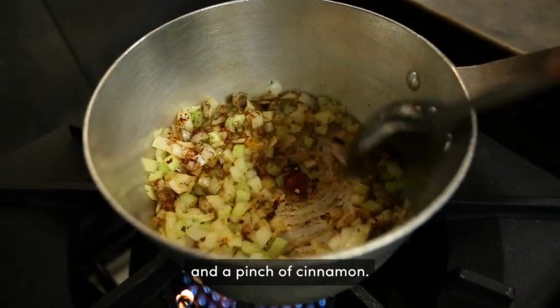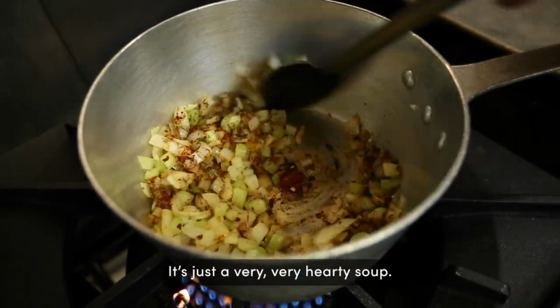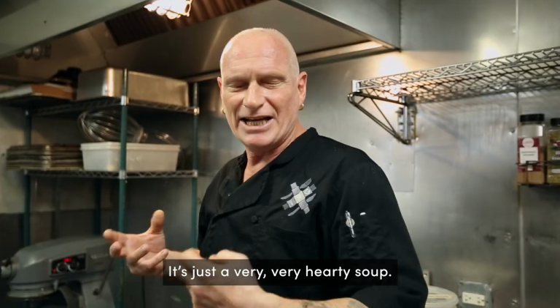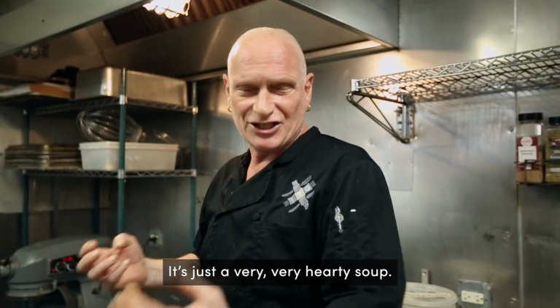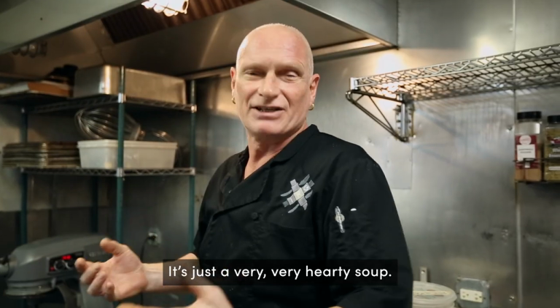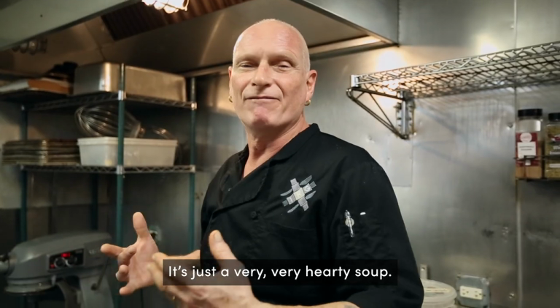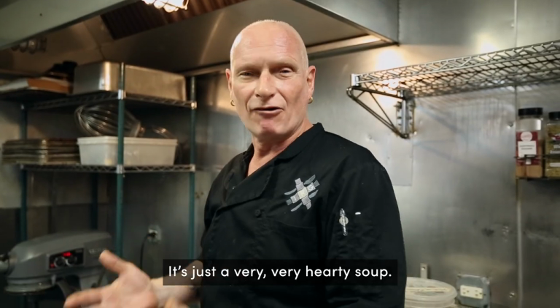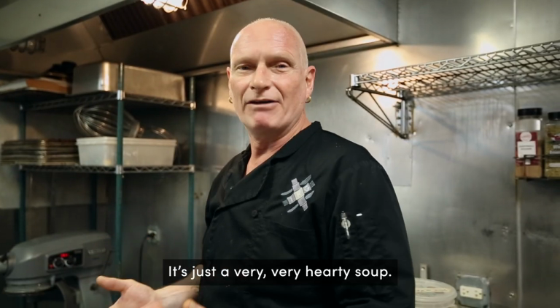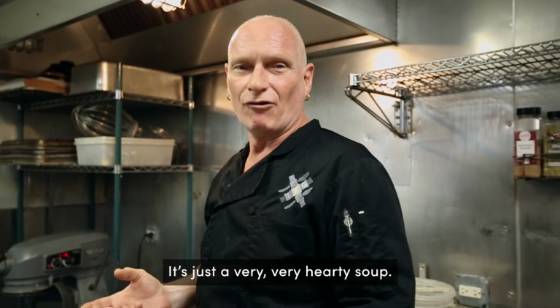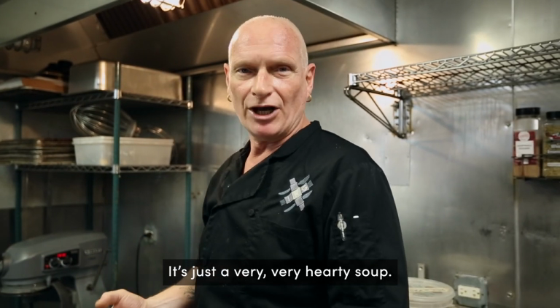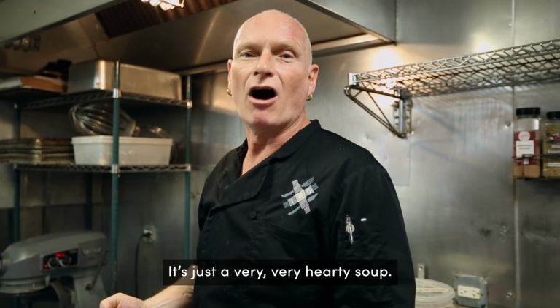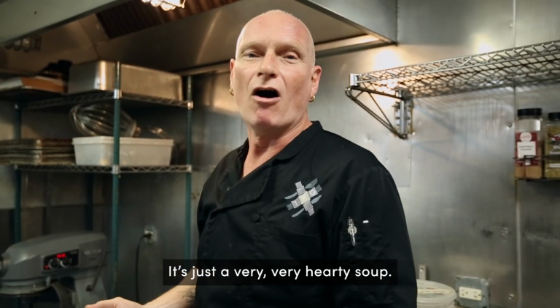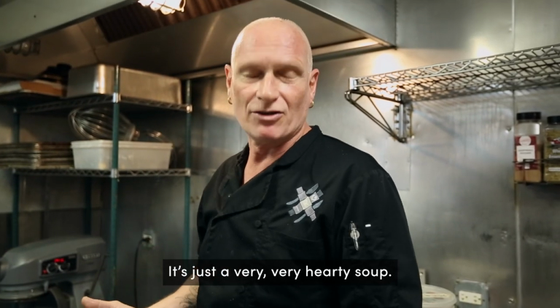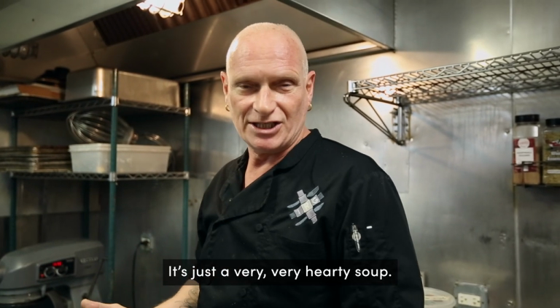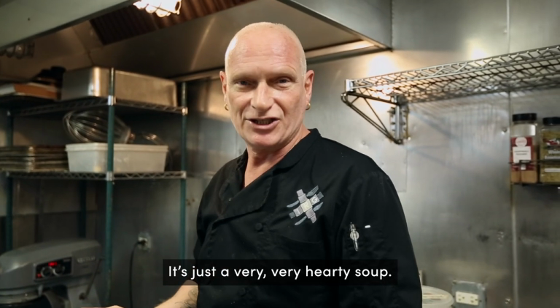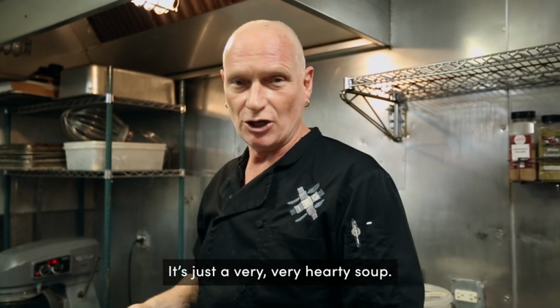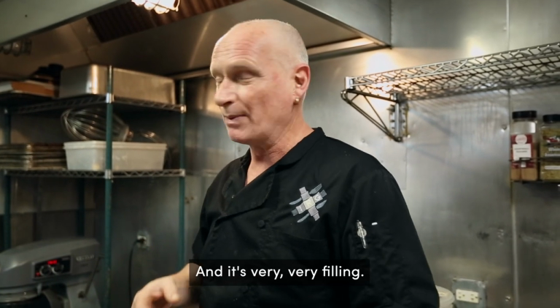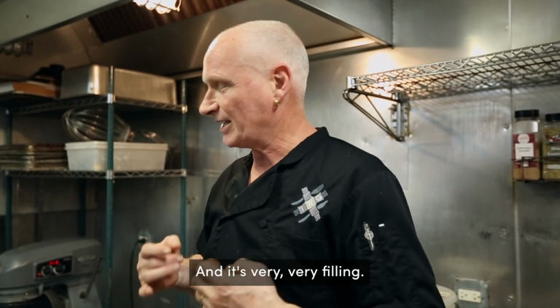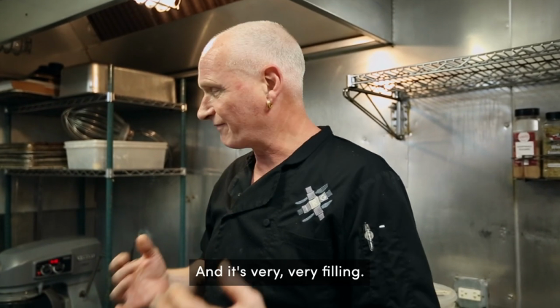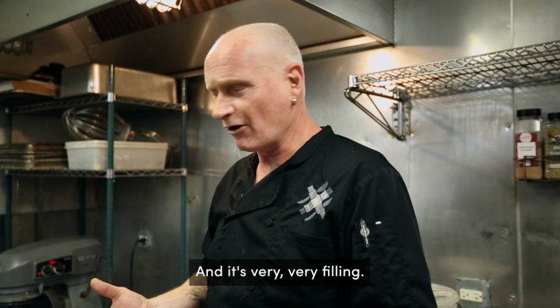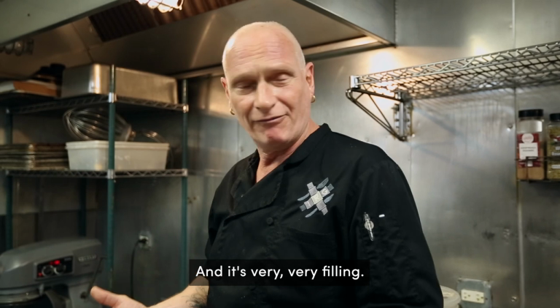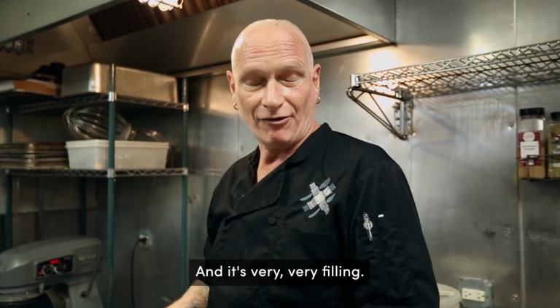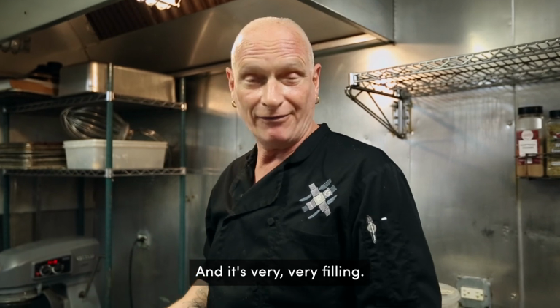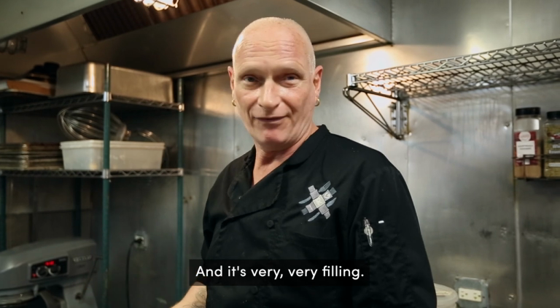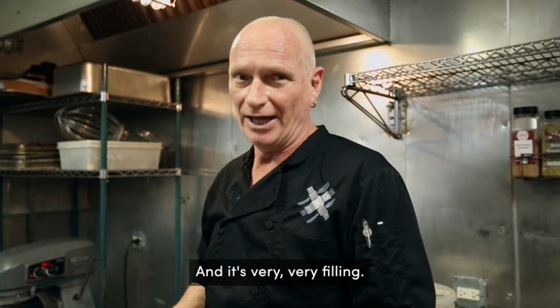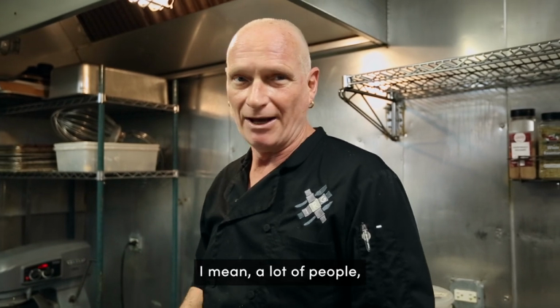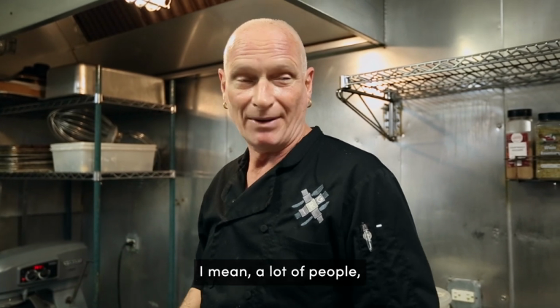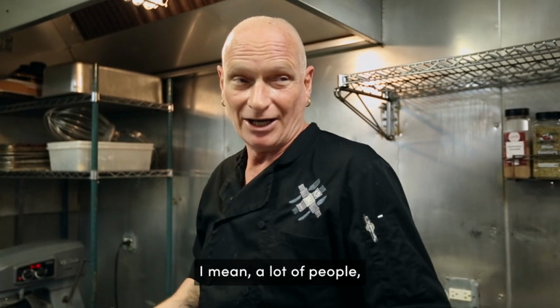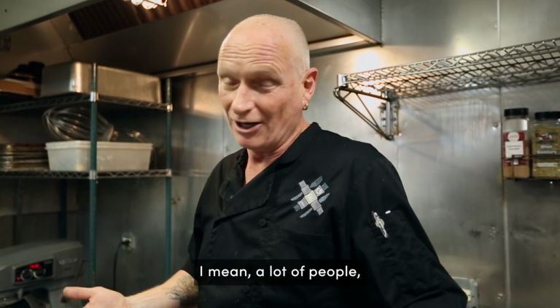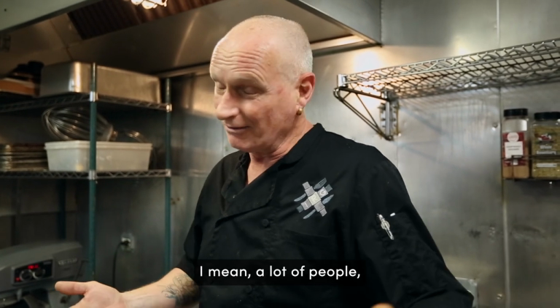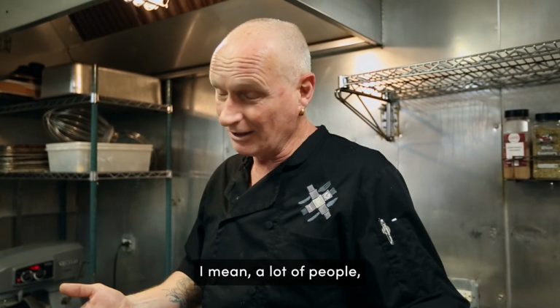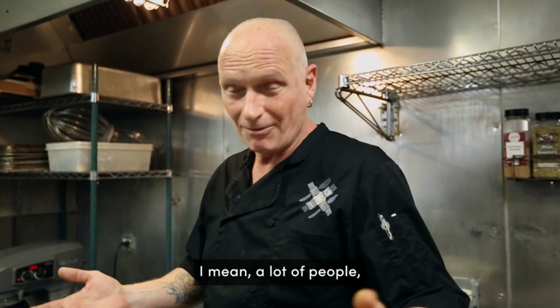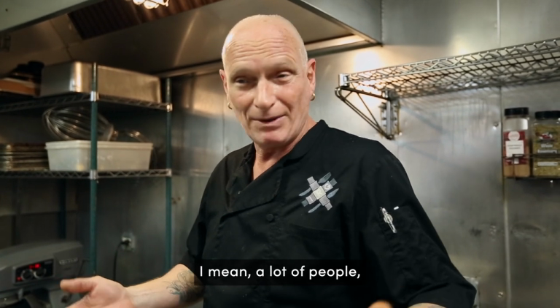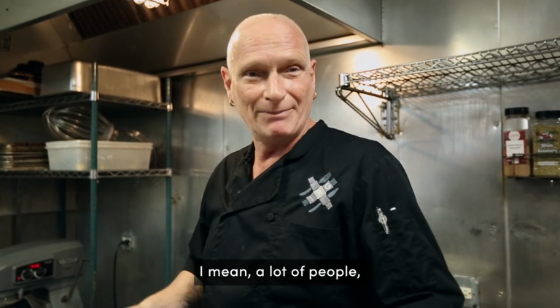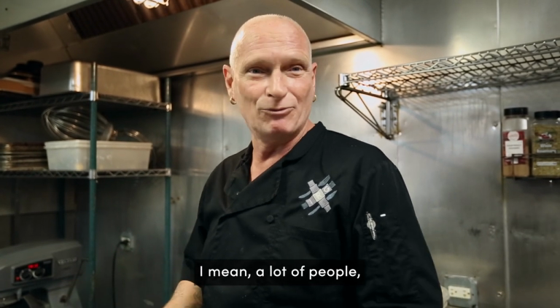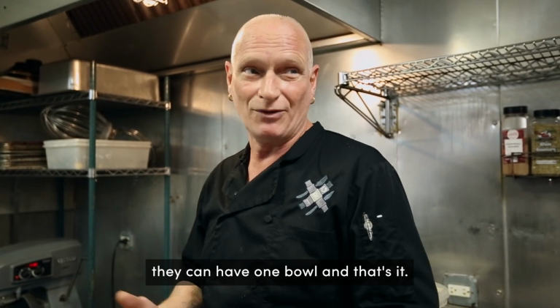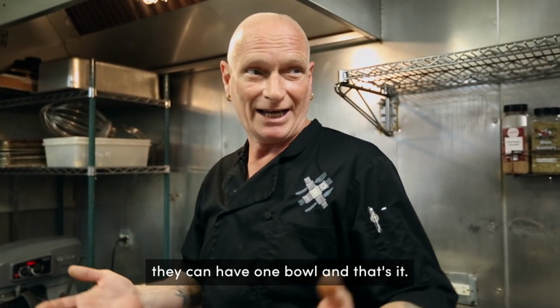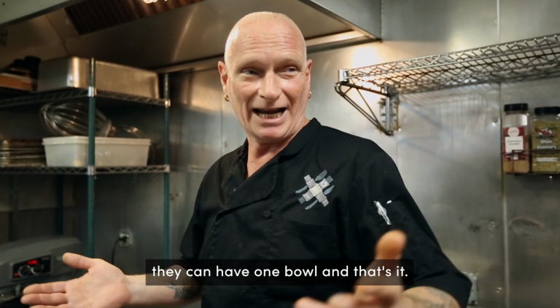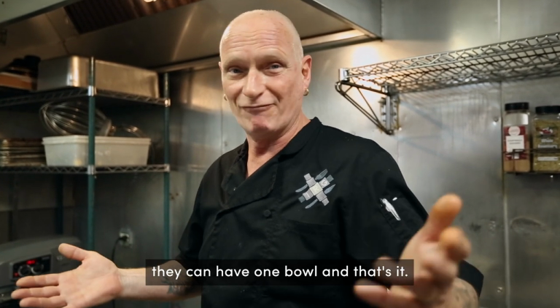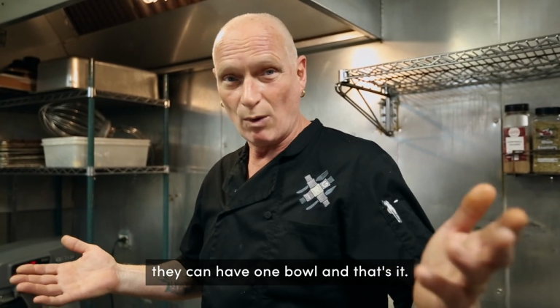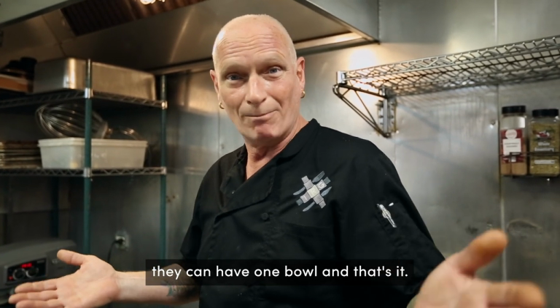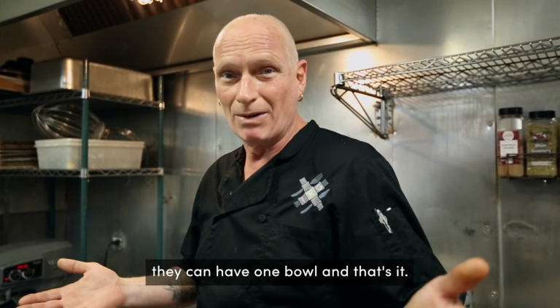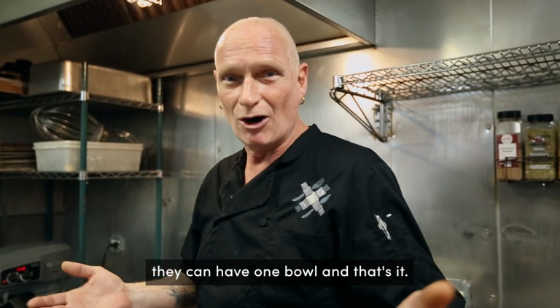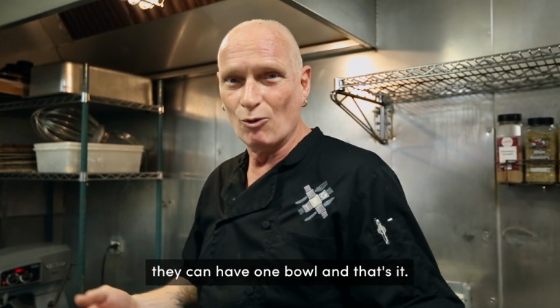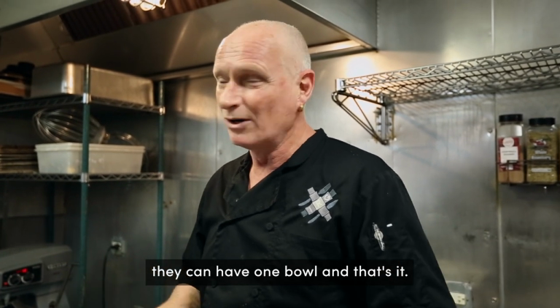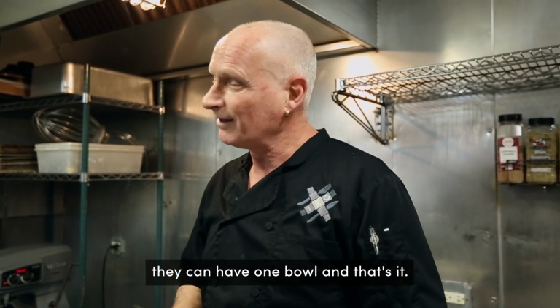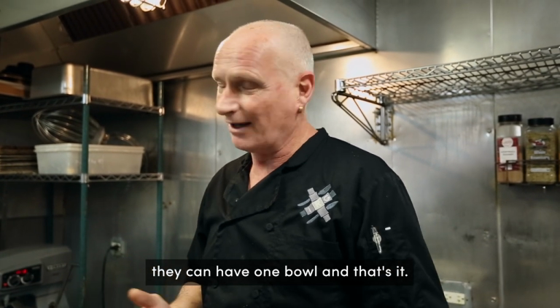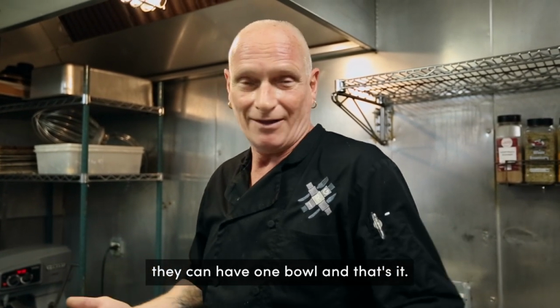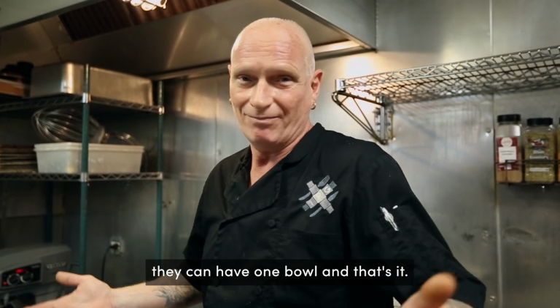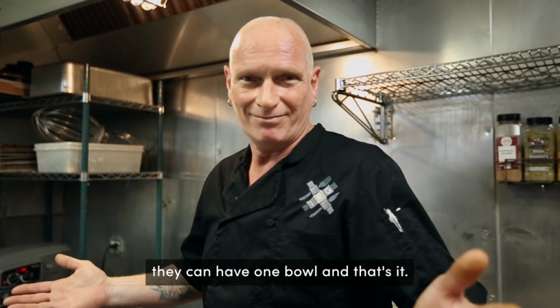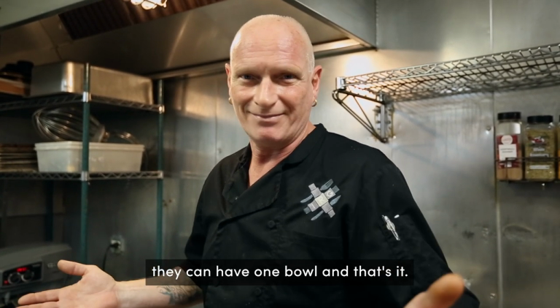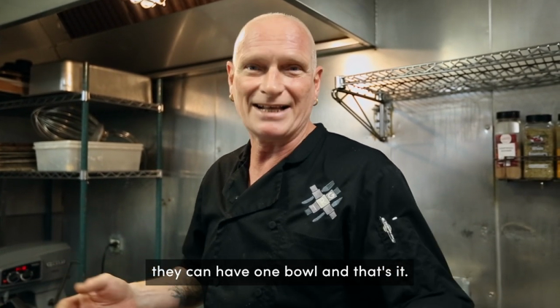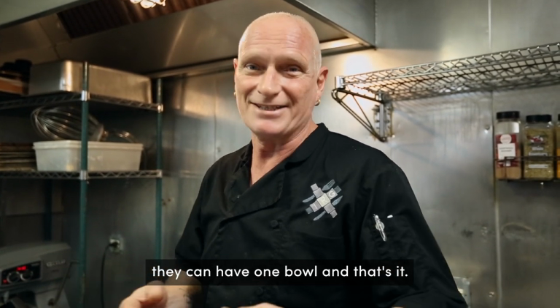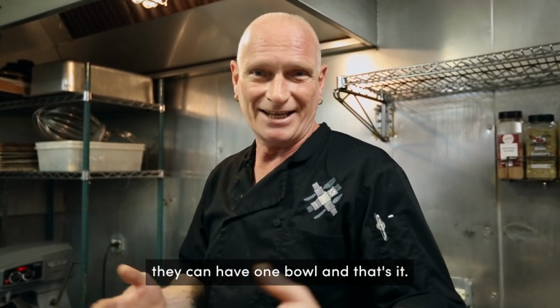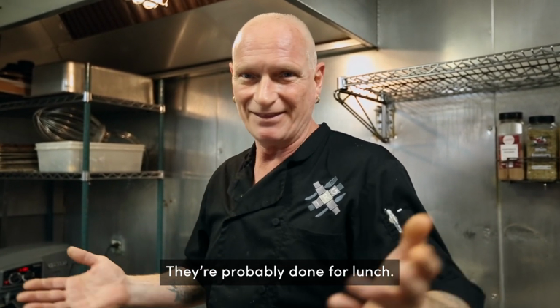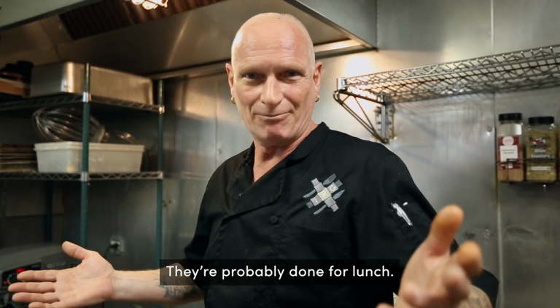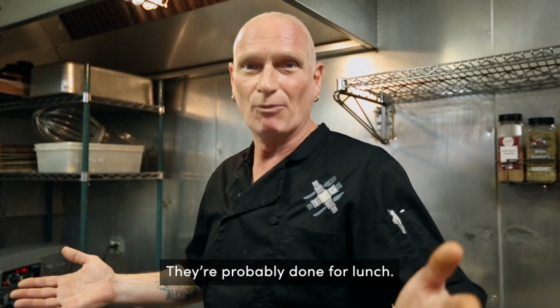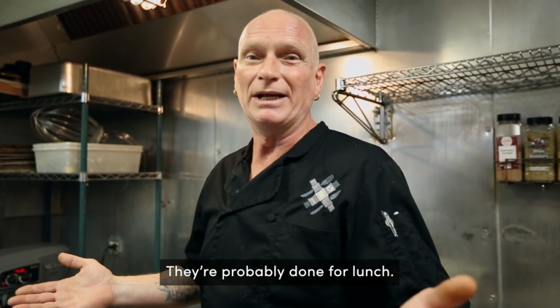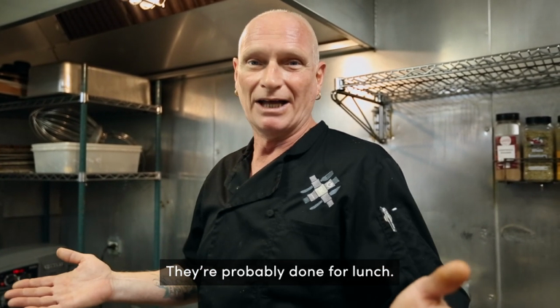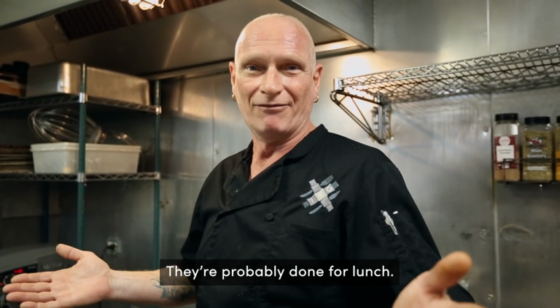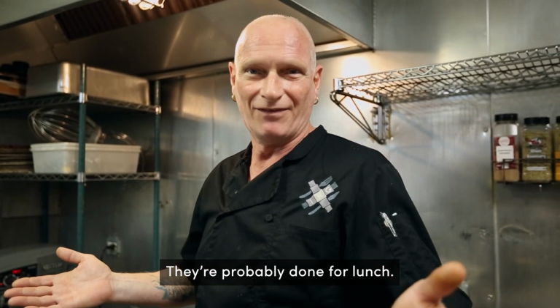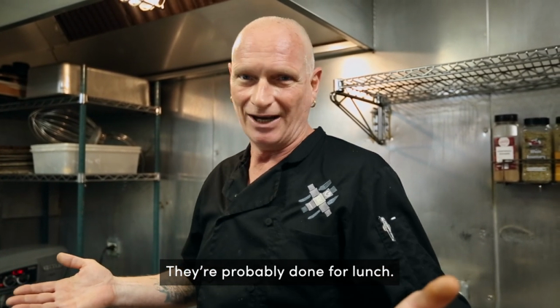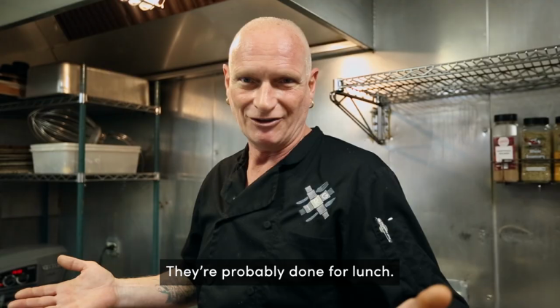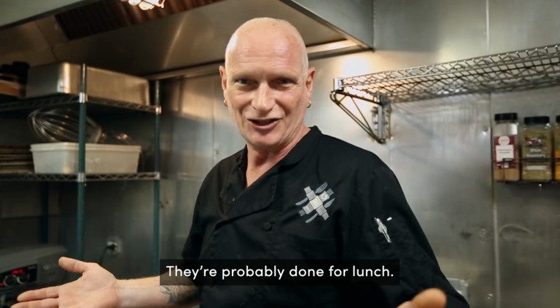It's just a very hearty soup and it's very filling. A lot of people can have one bowl and that's it — they're probably done for lunch.